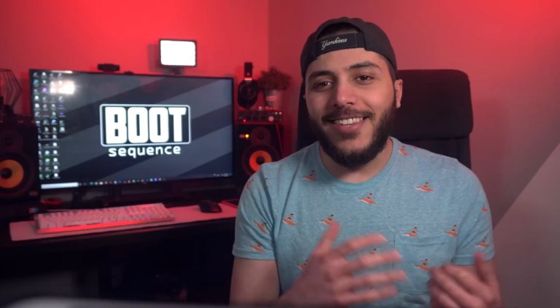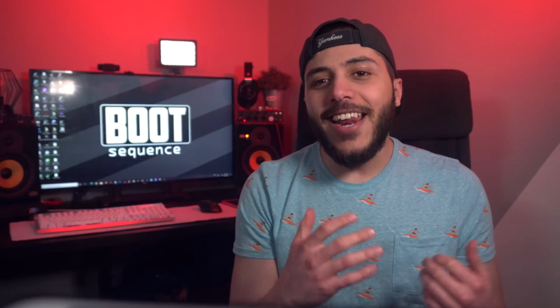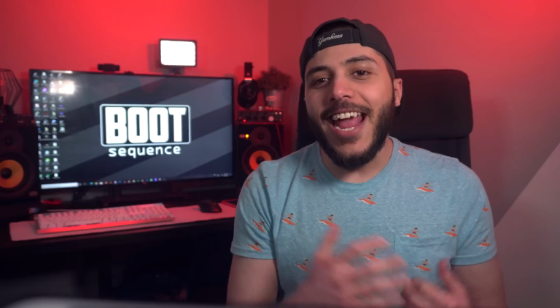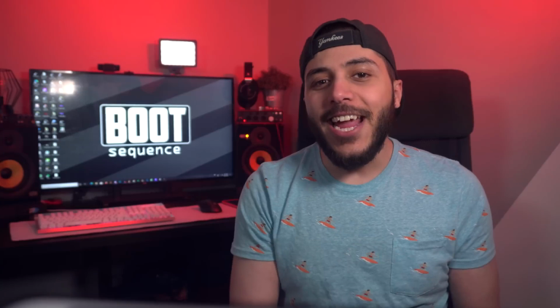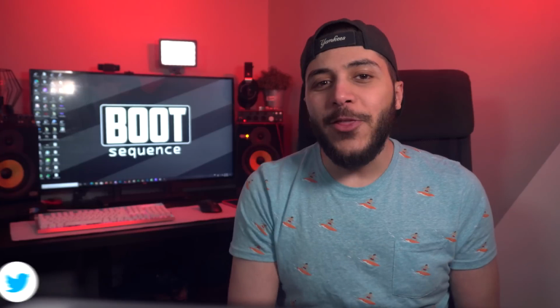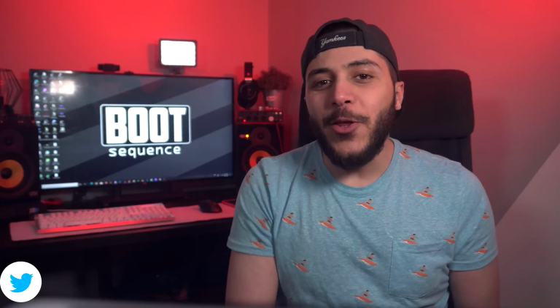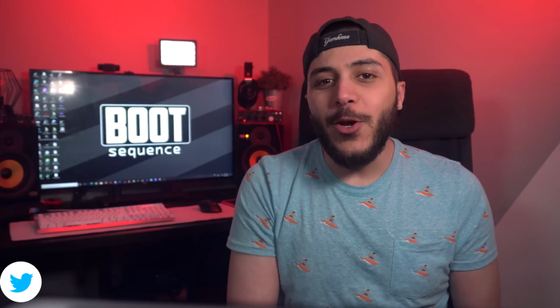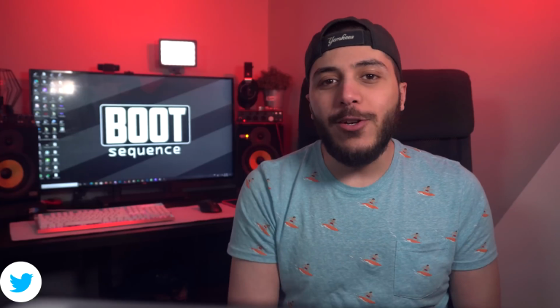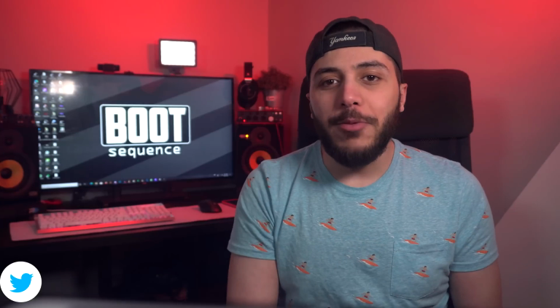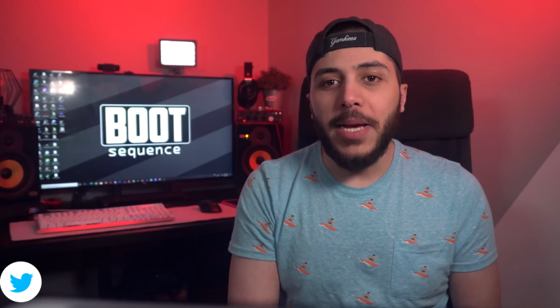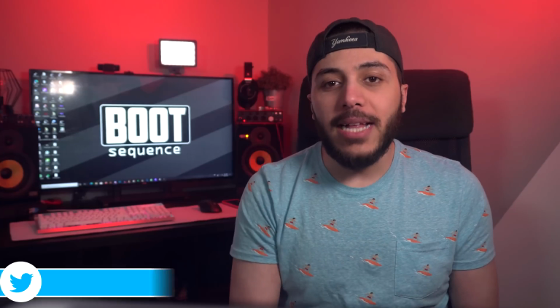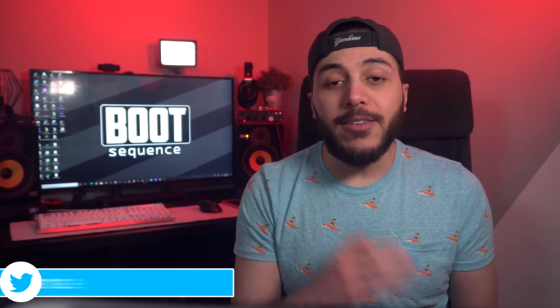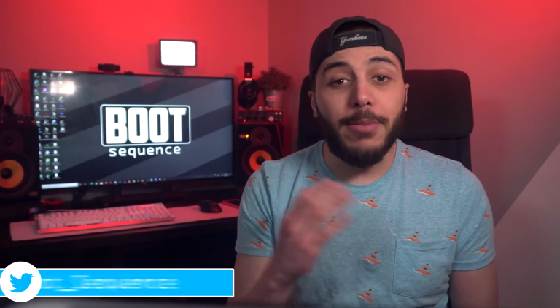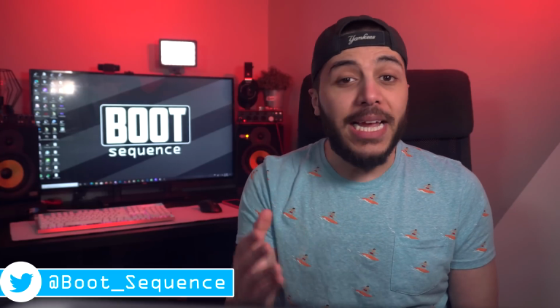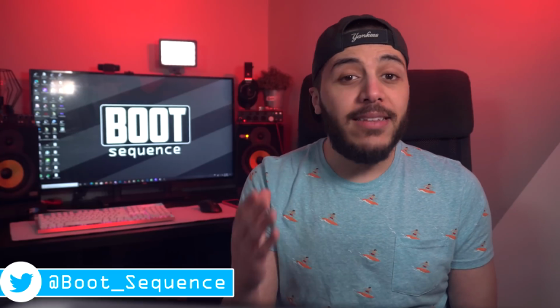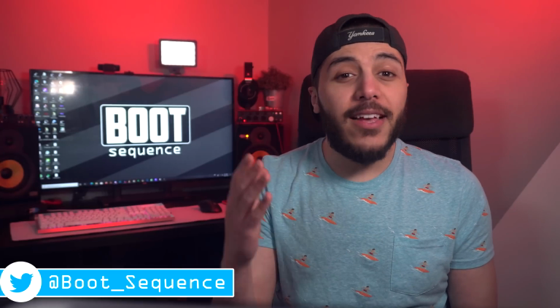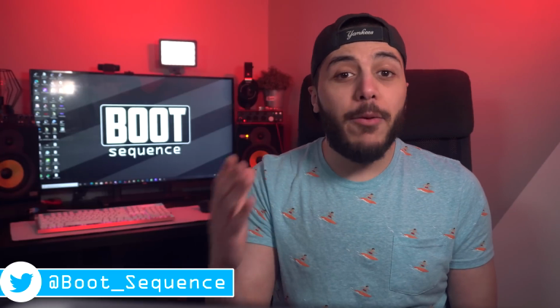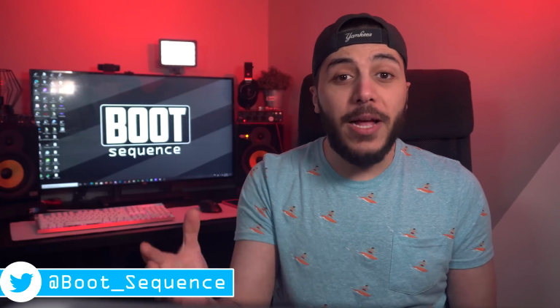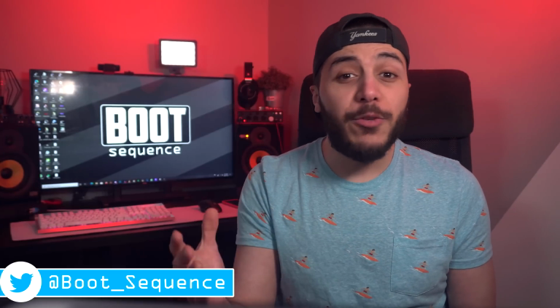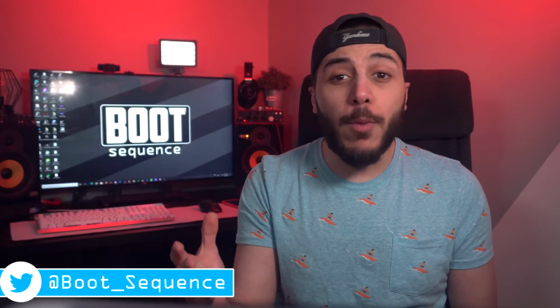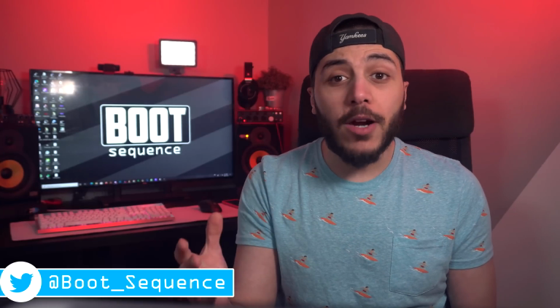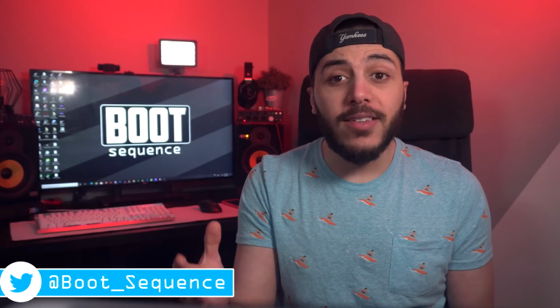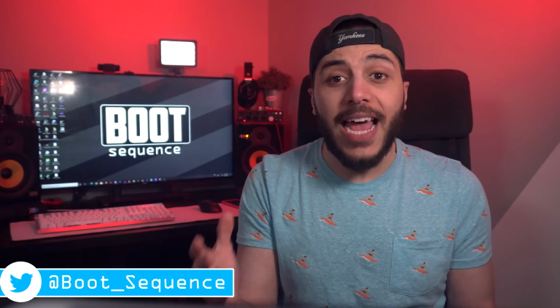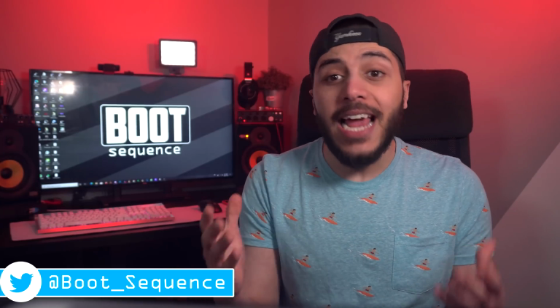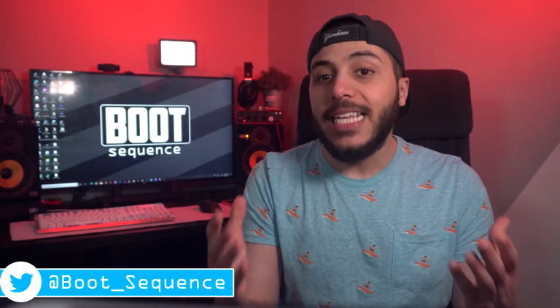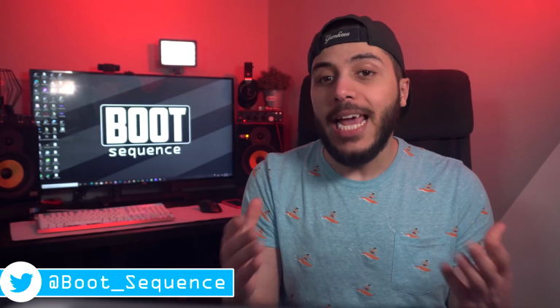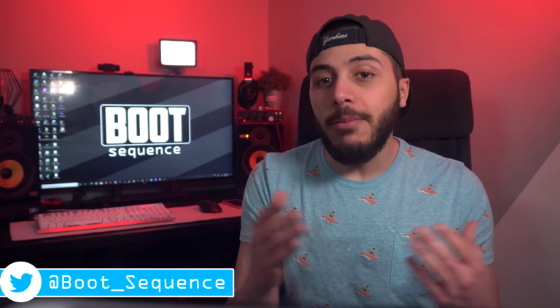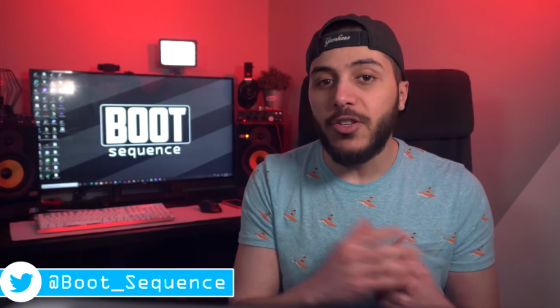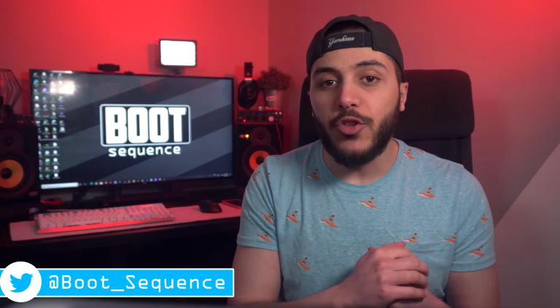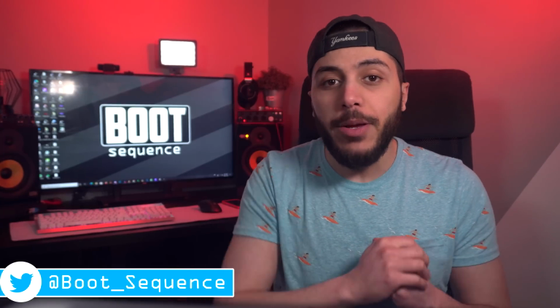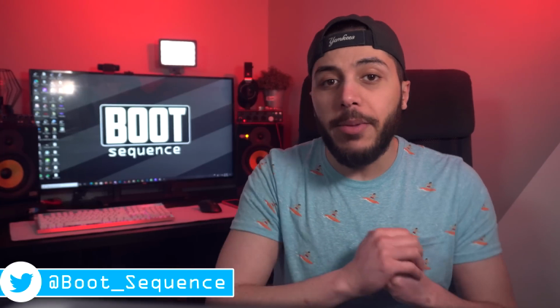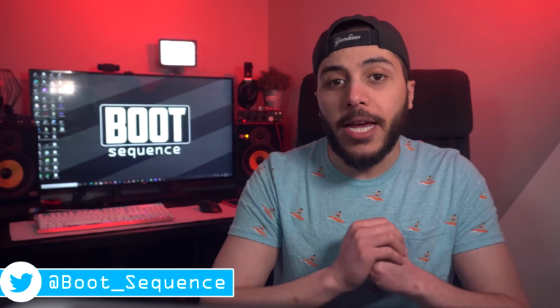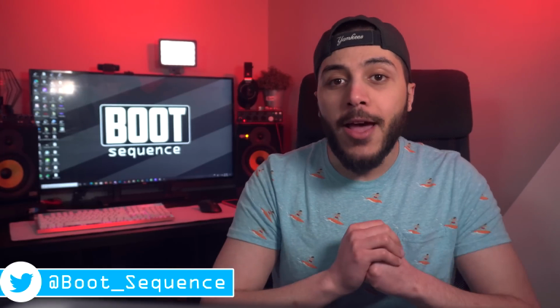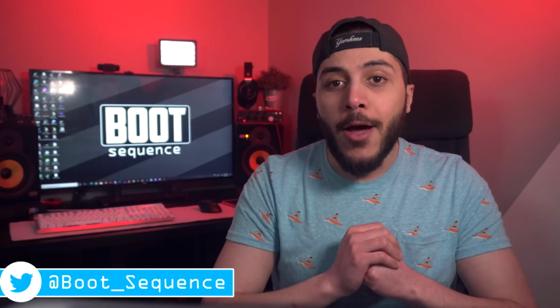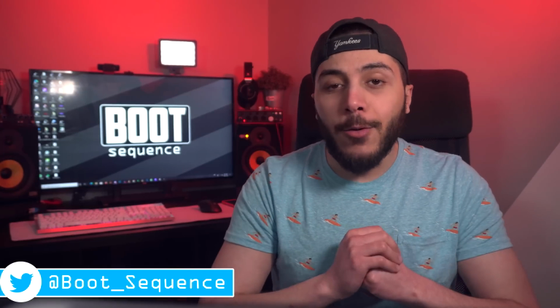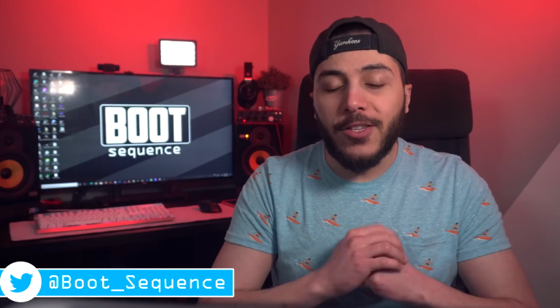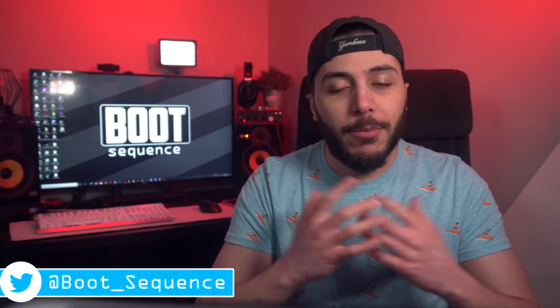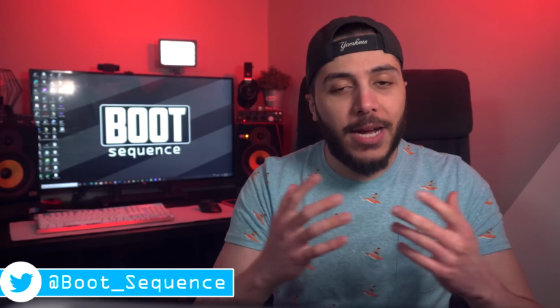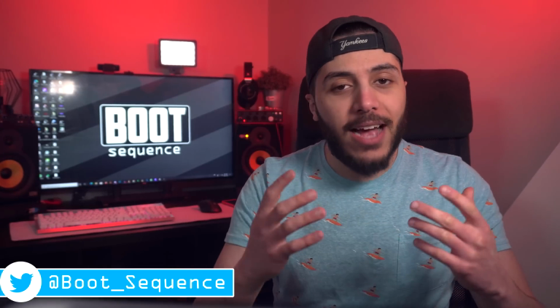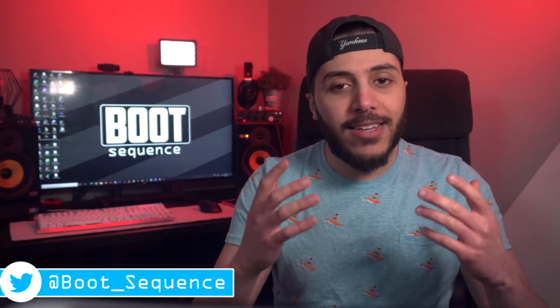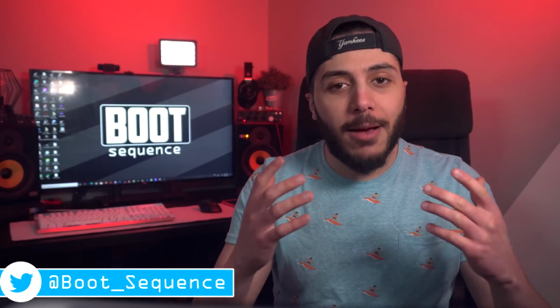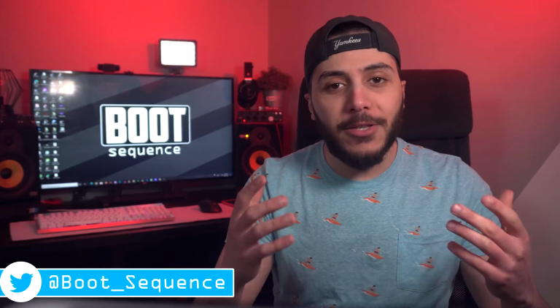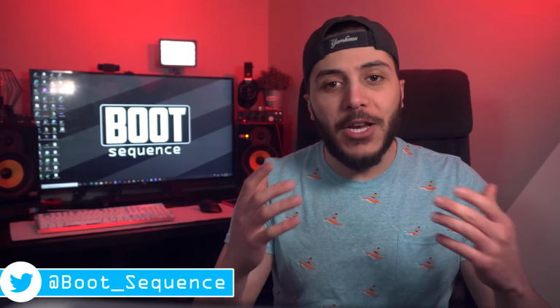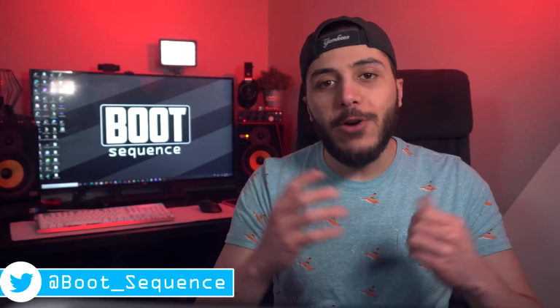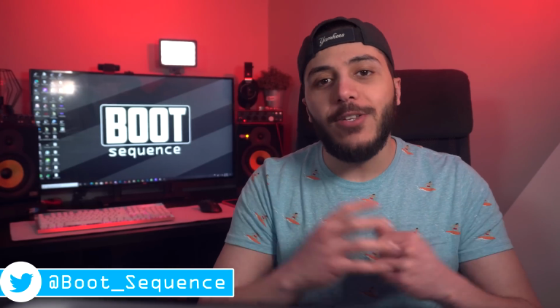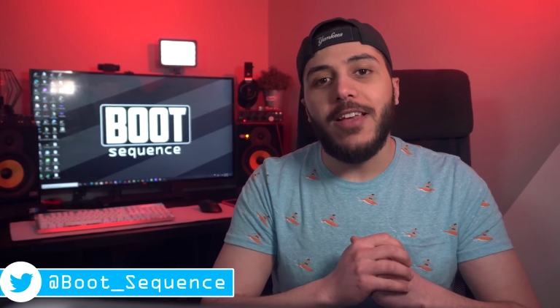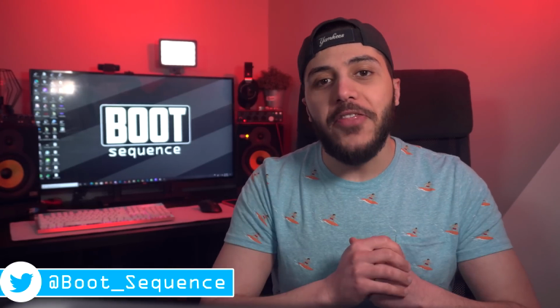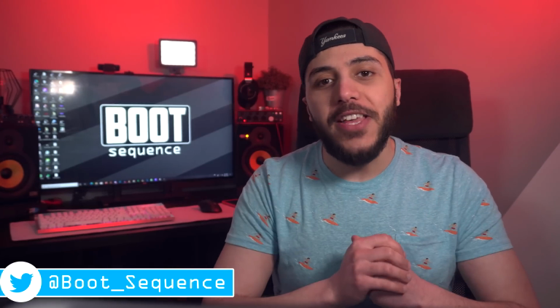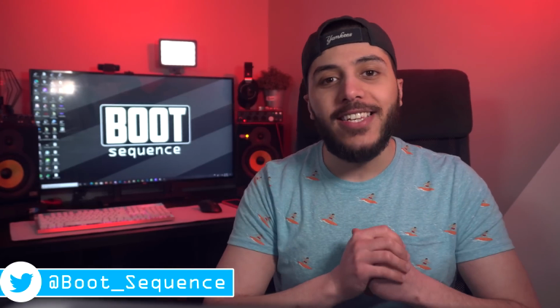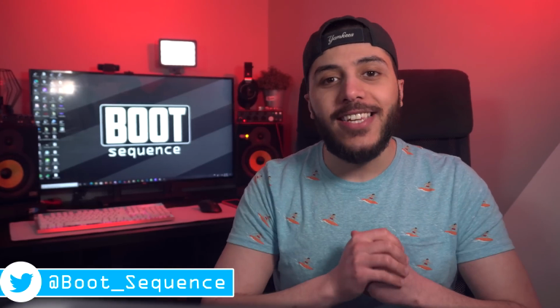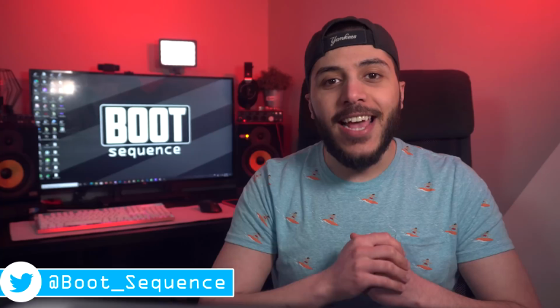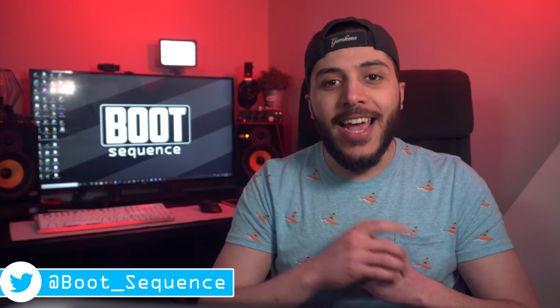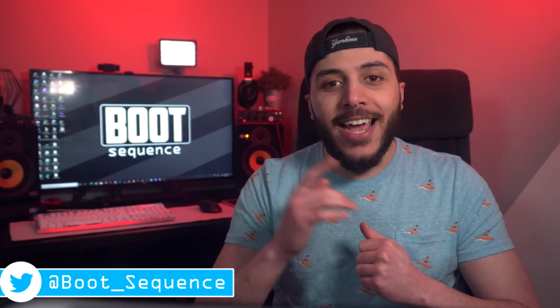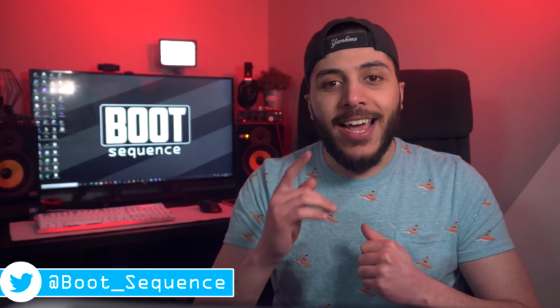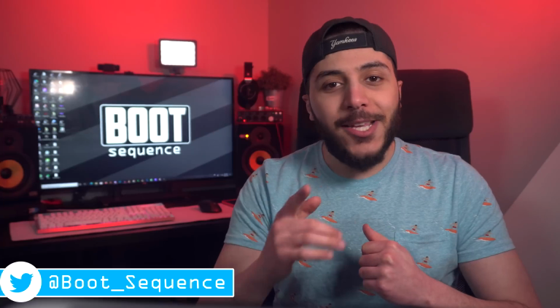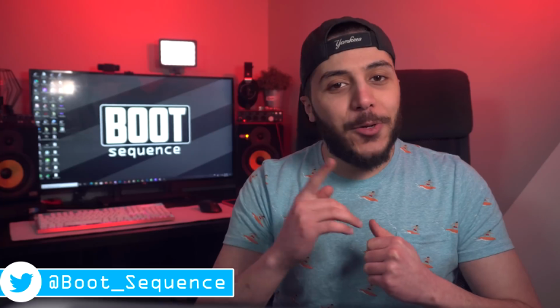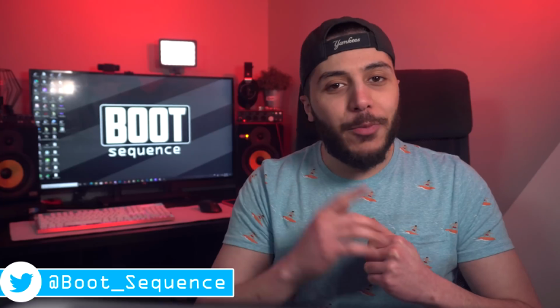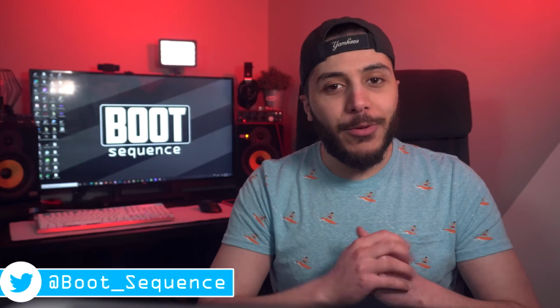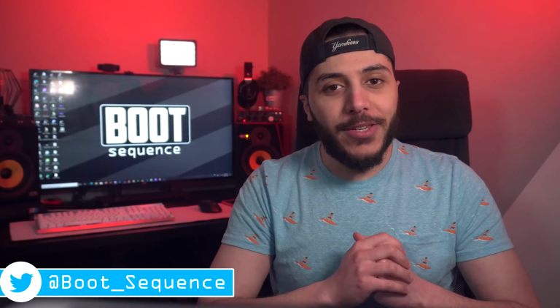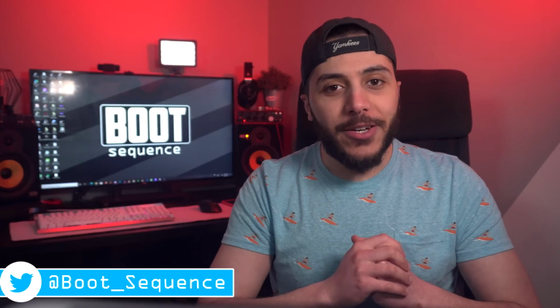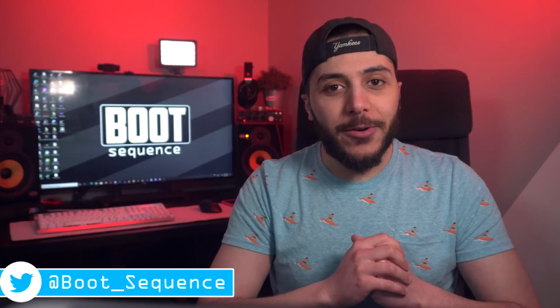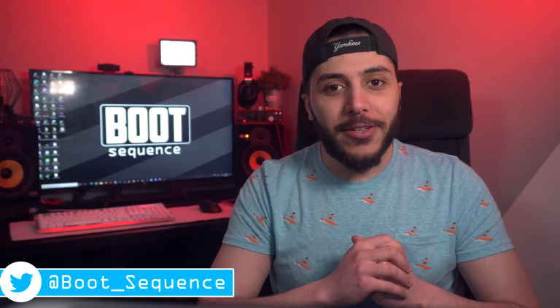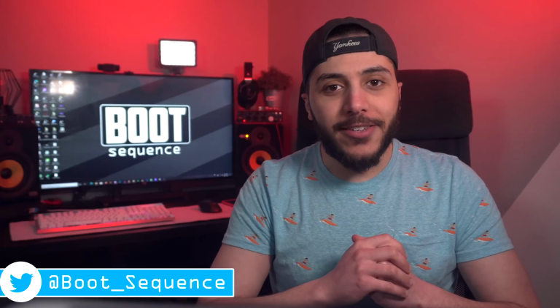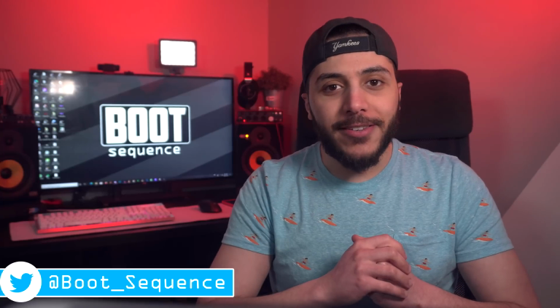Today in the news we got some Intel benchmarks and game streaming. What's up guys, I'm Snows and this is your Boot Sequence.